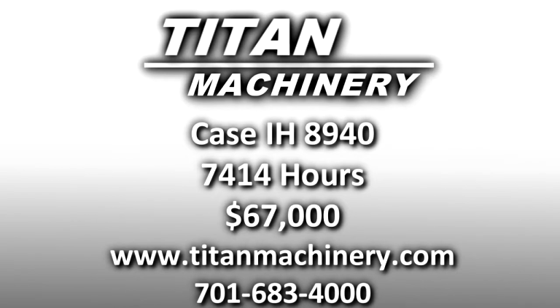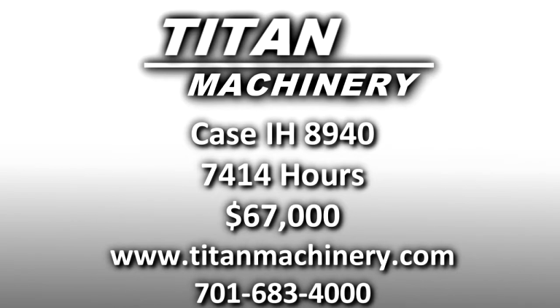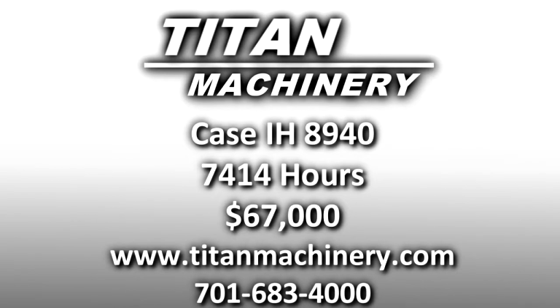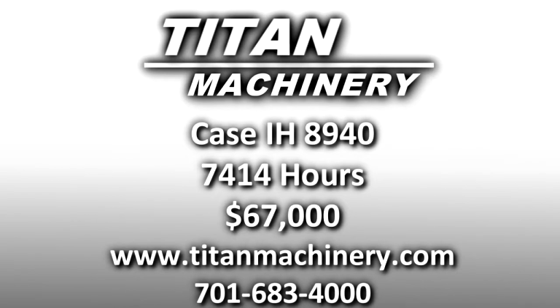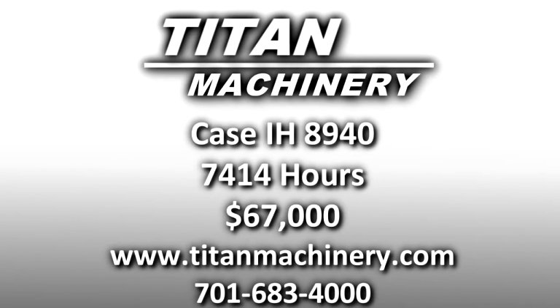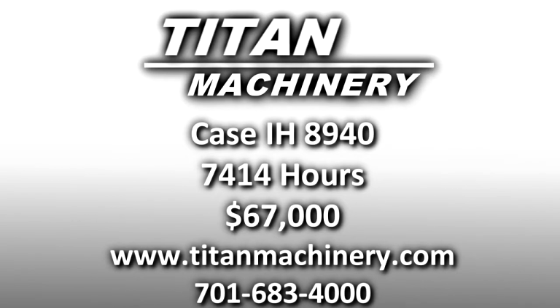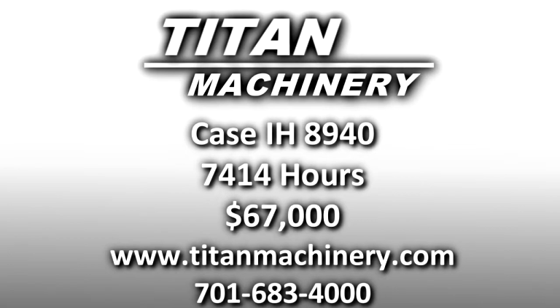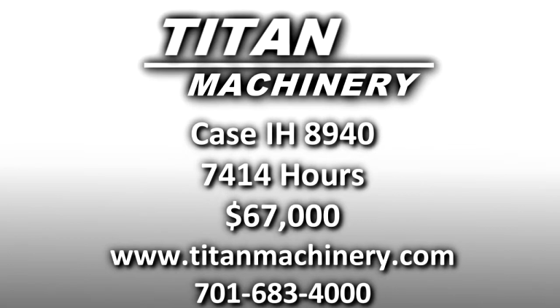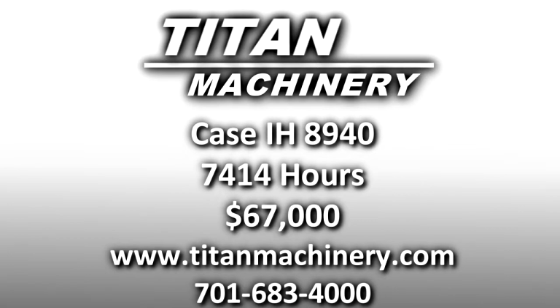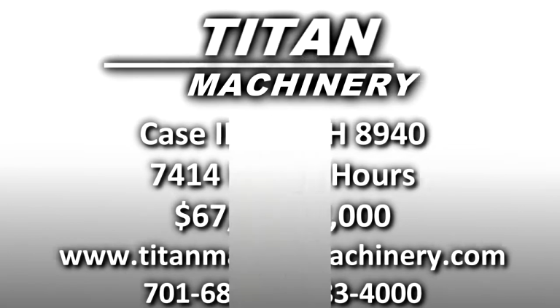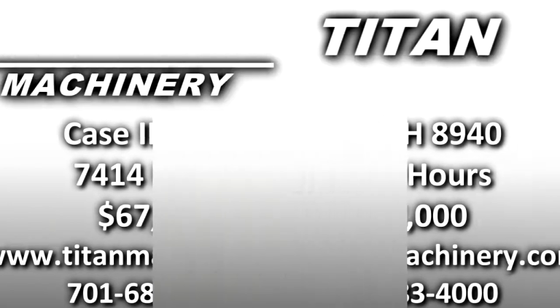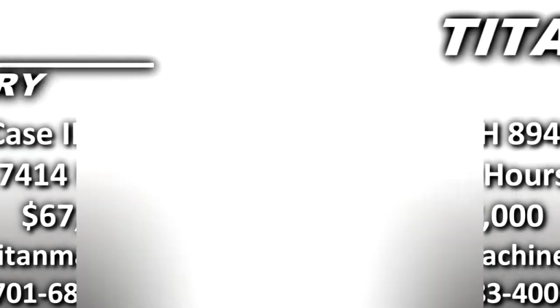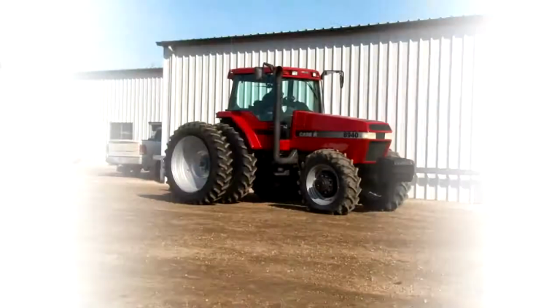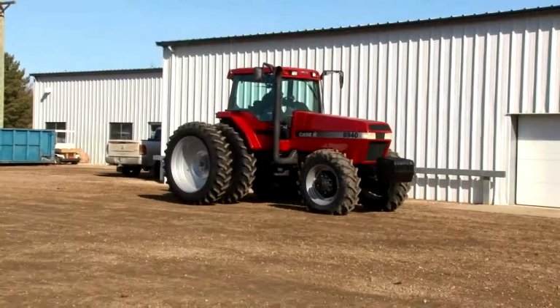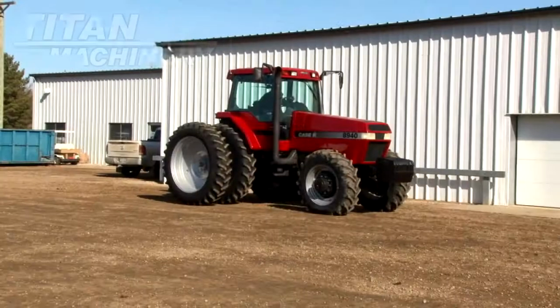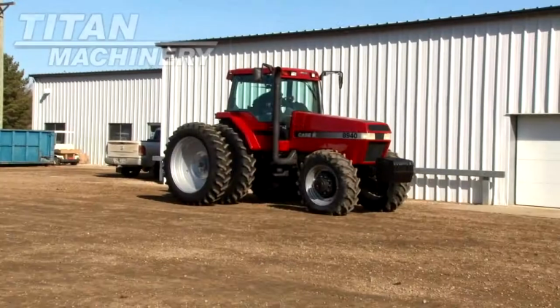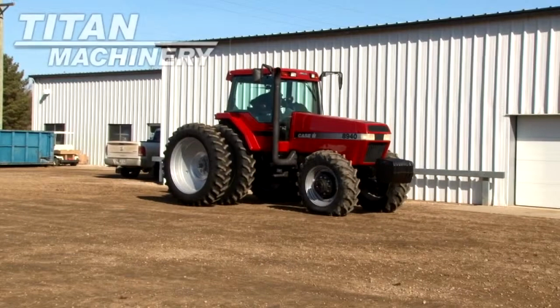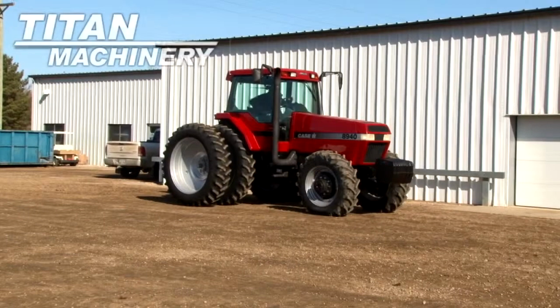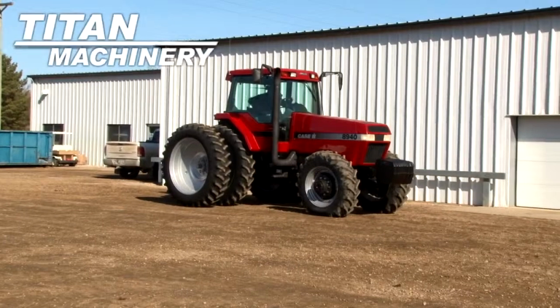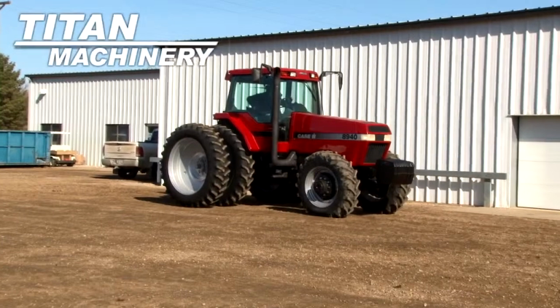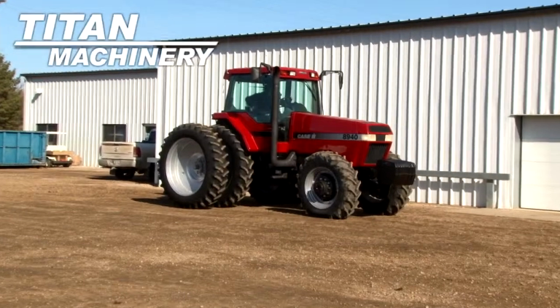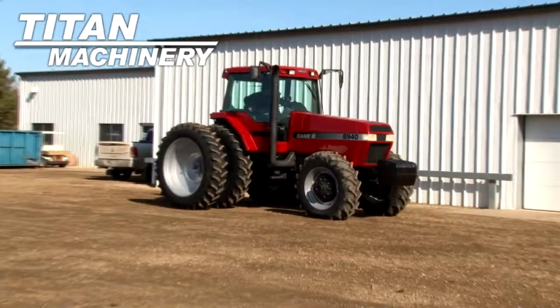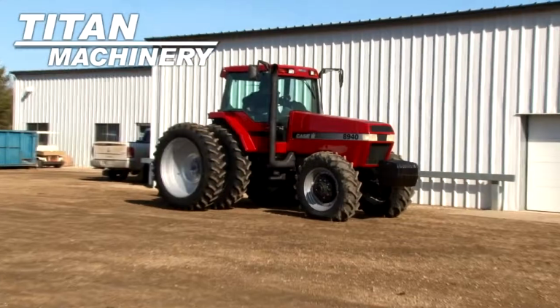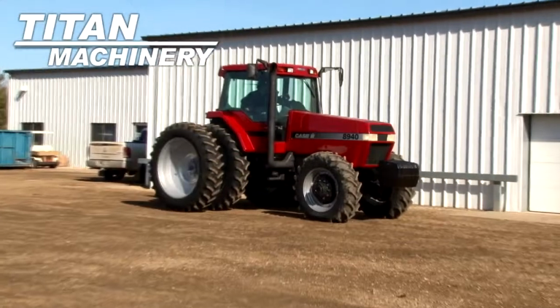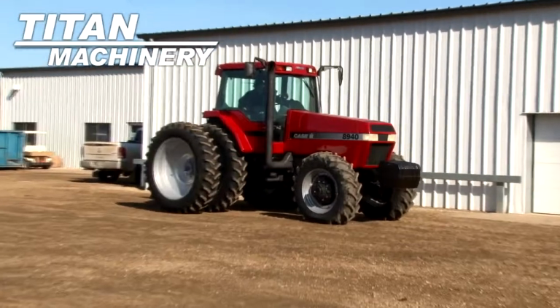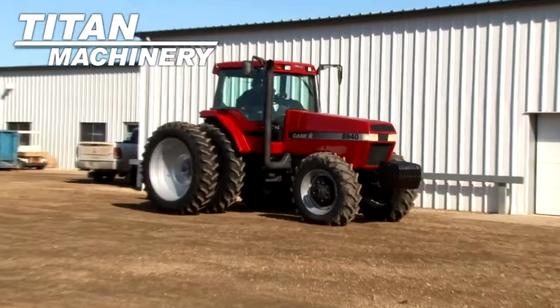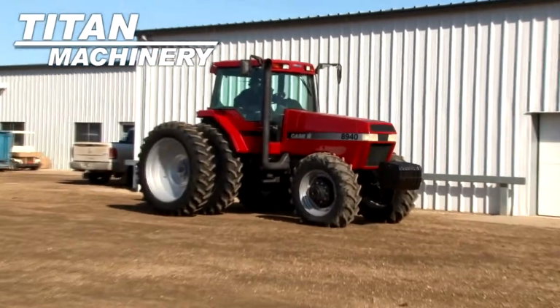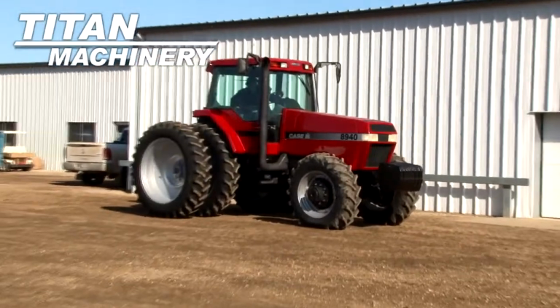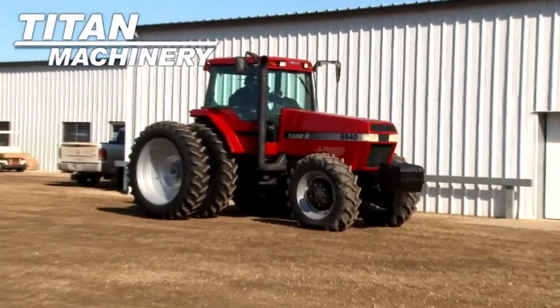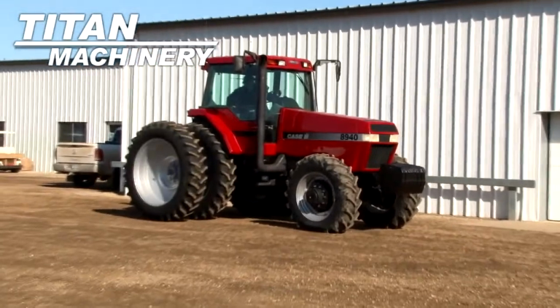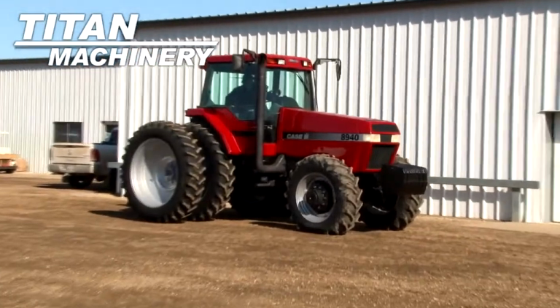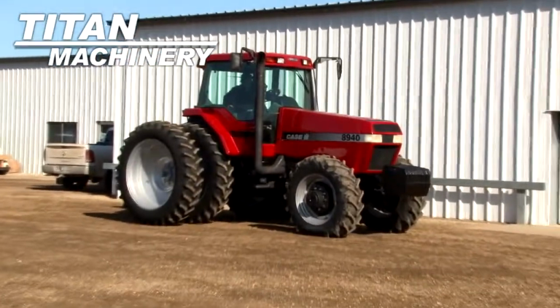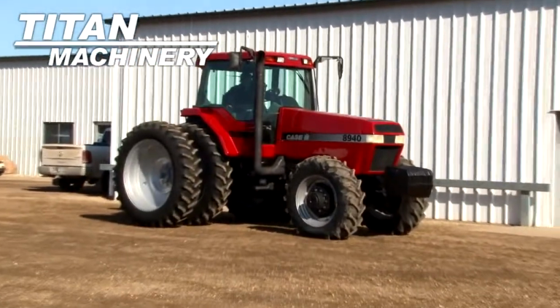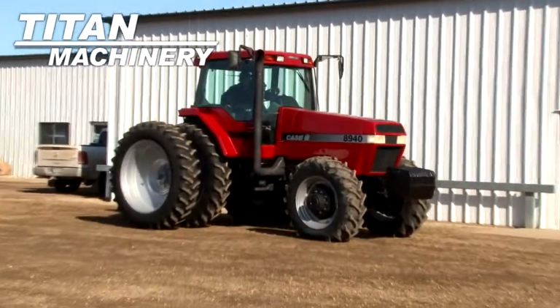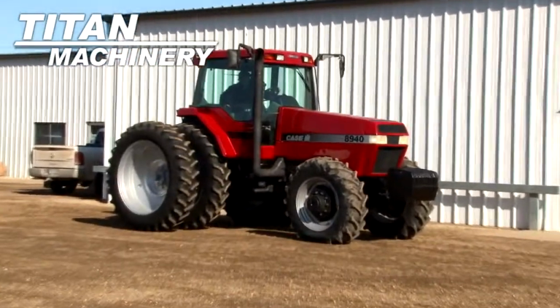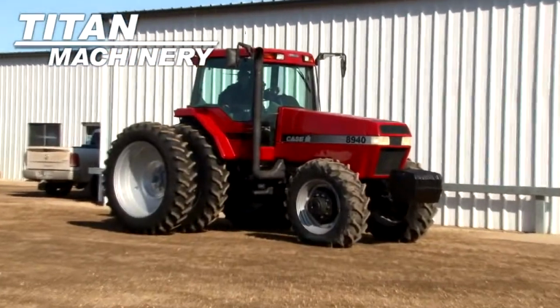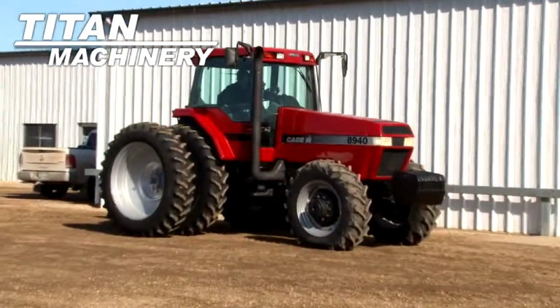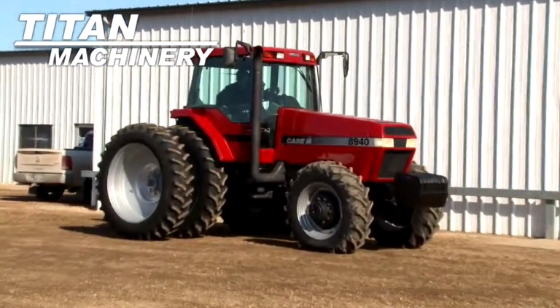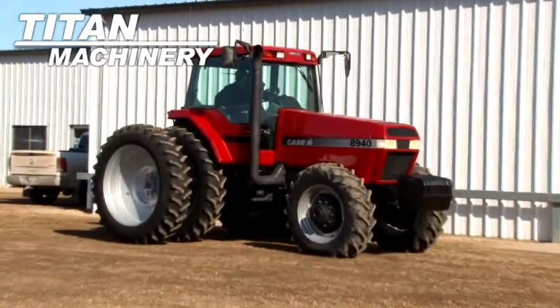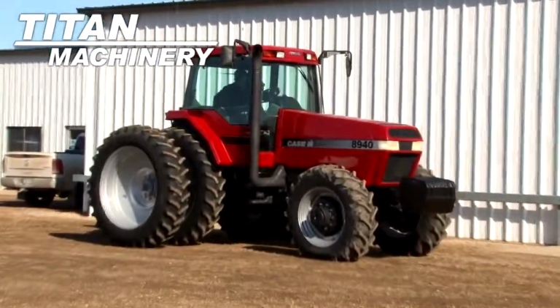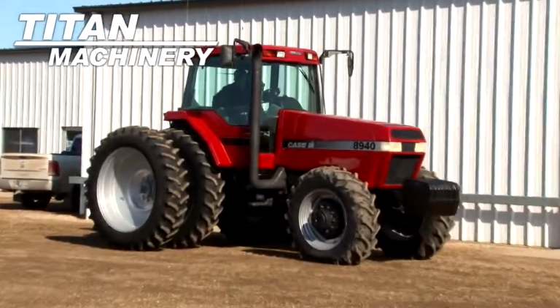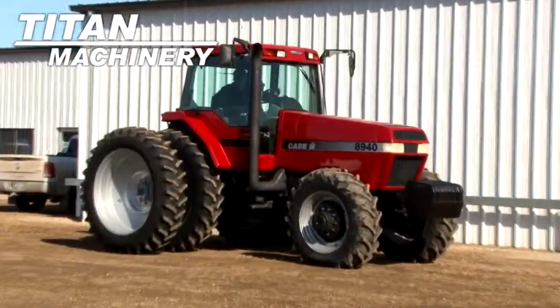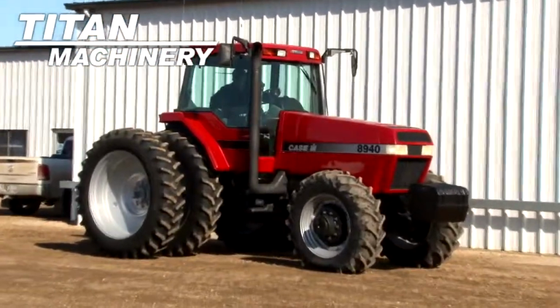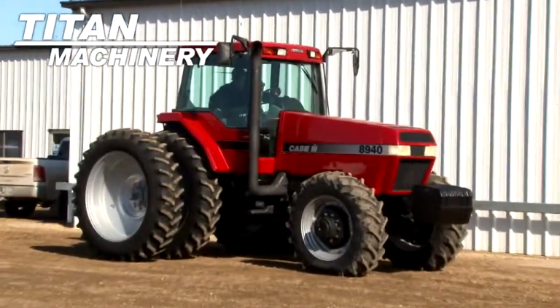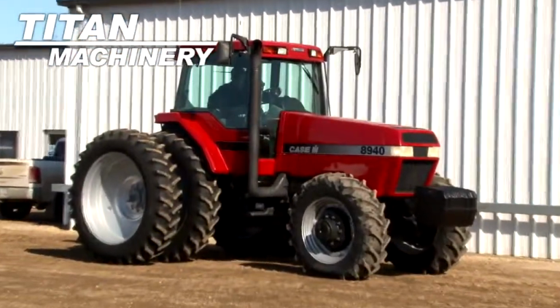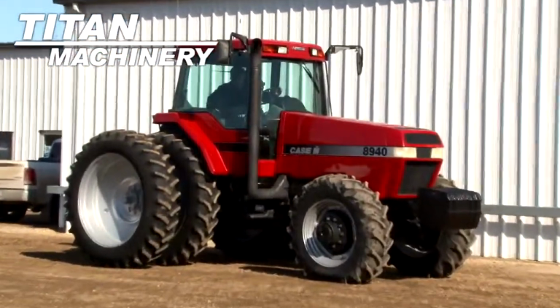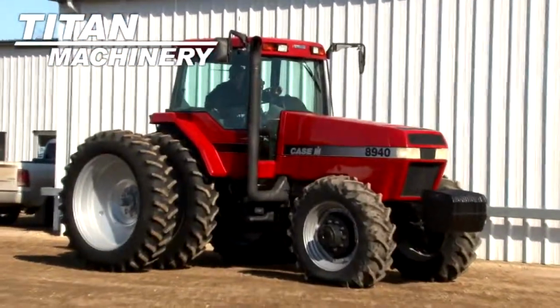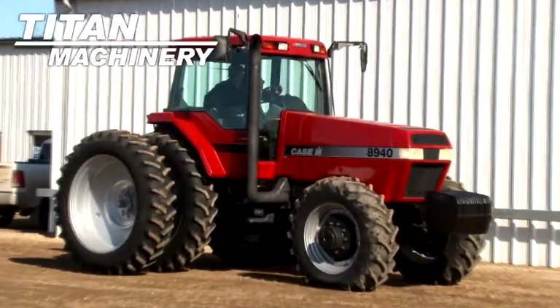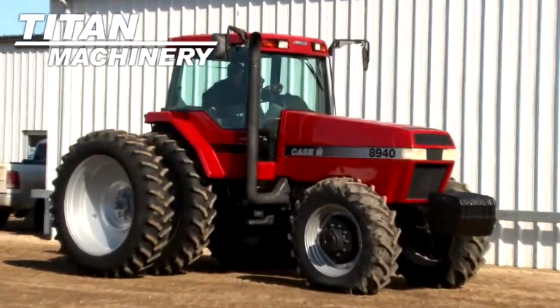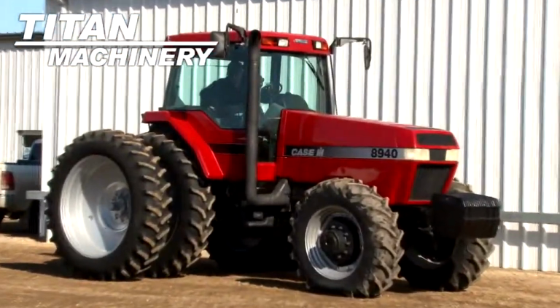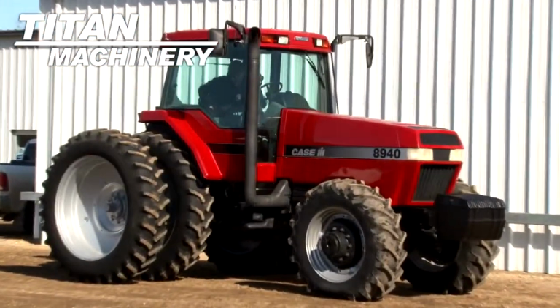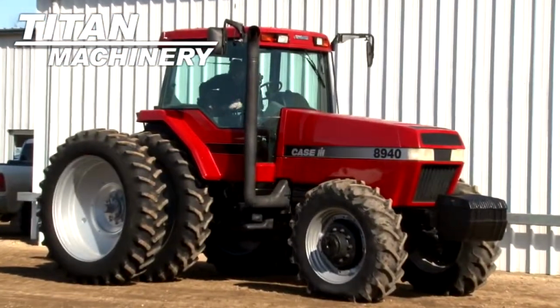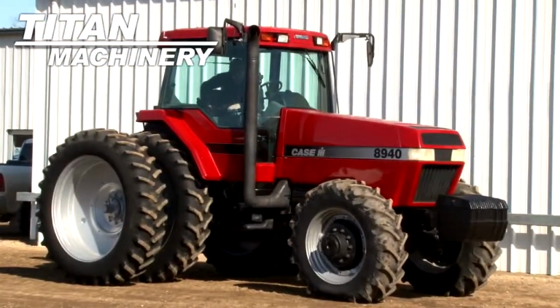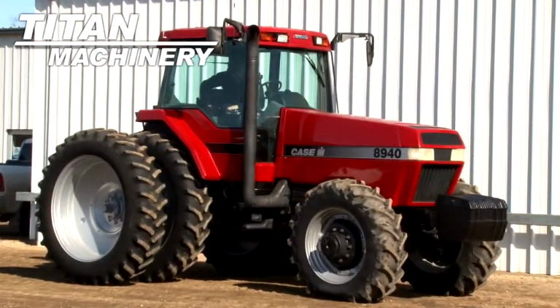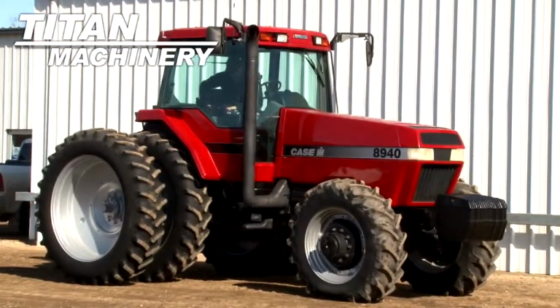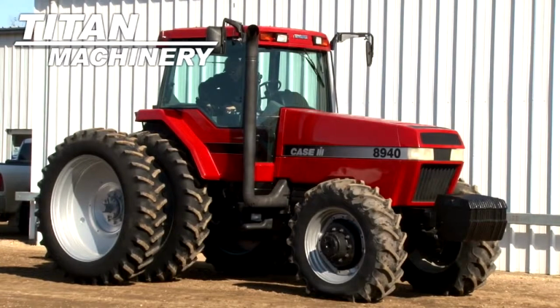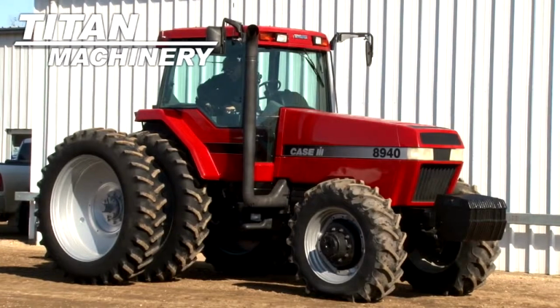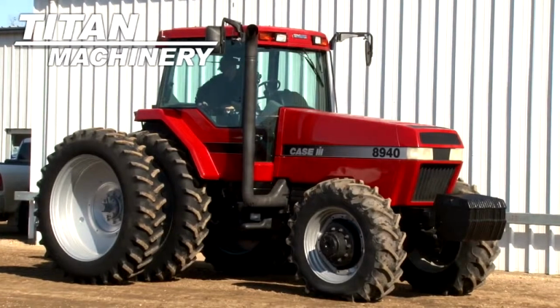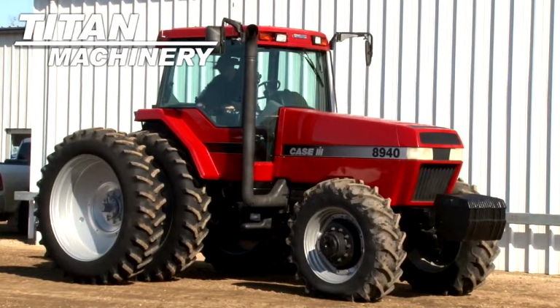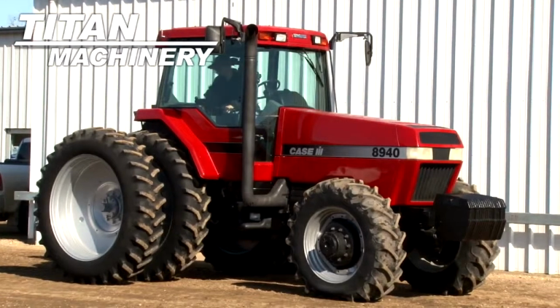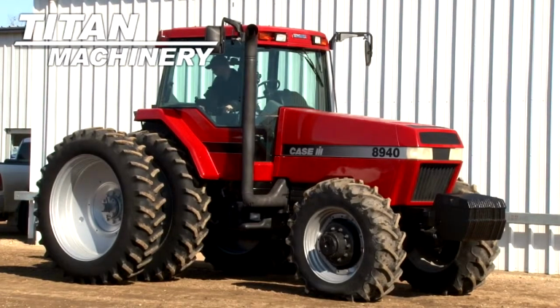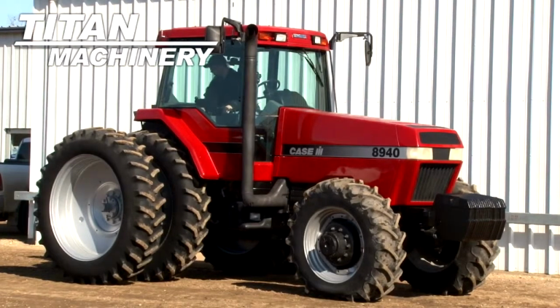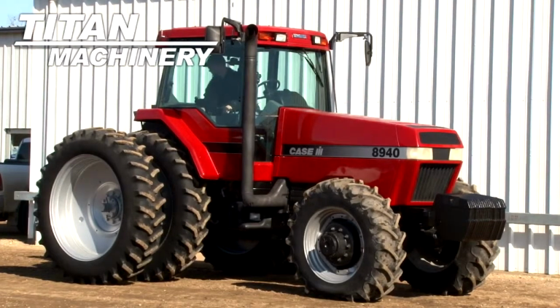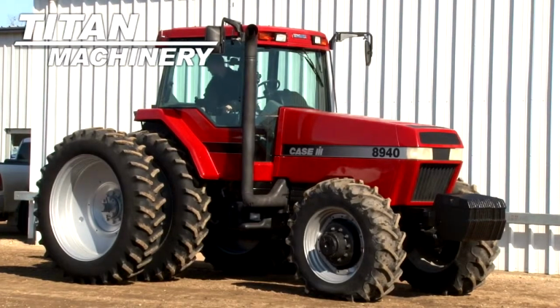Available now at Titan Machinery of Lisbon, we have a Case IH 8940 with 7,414 hours.